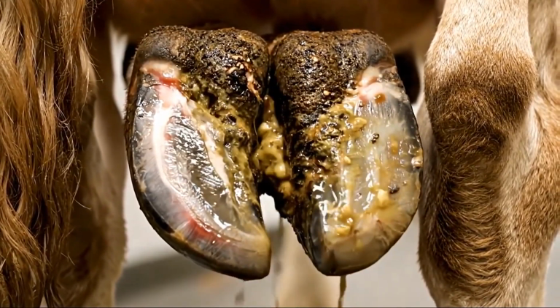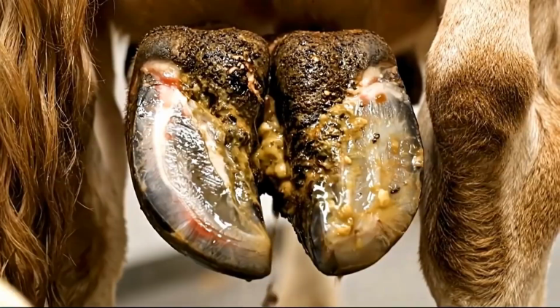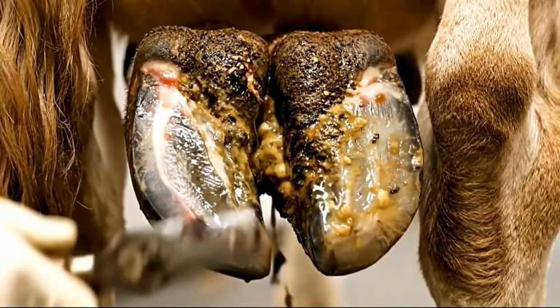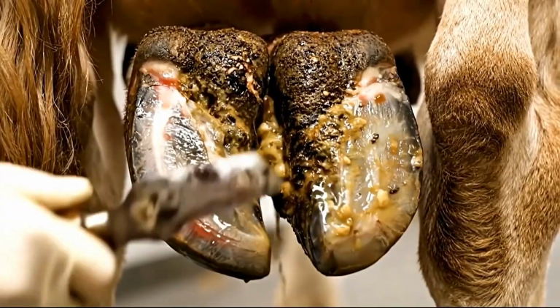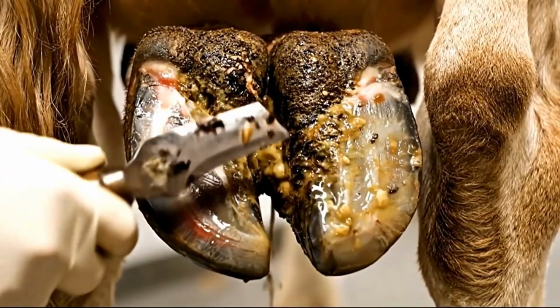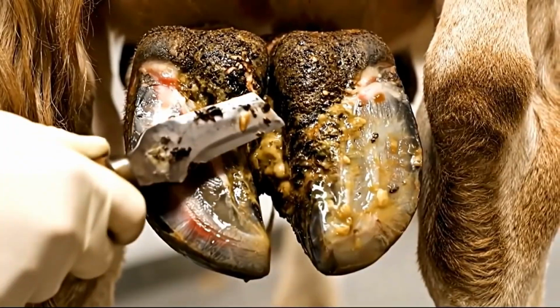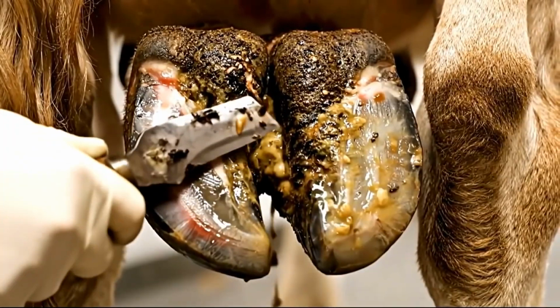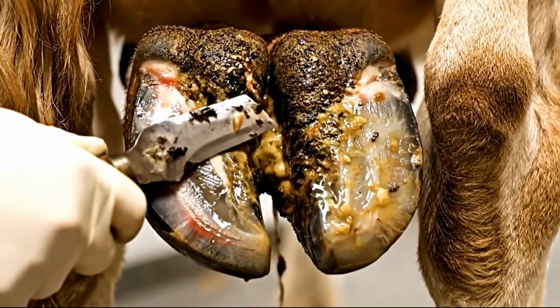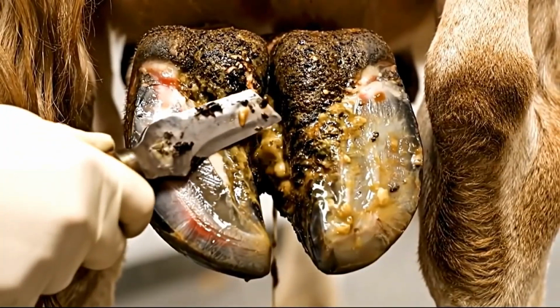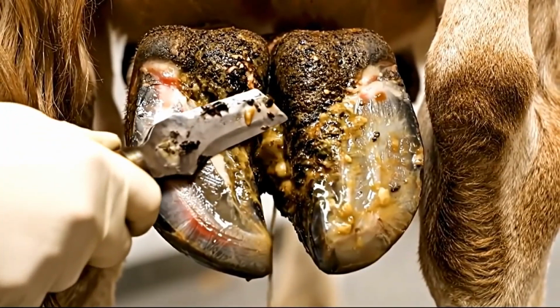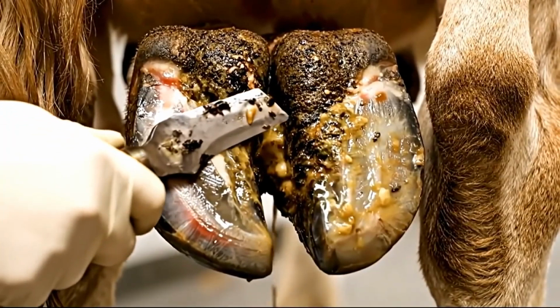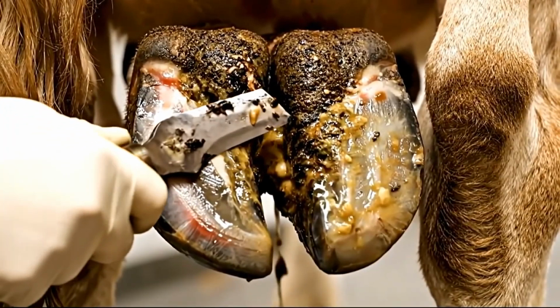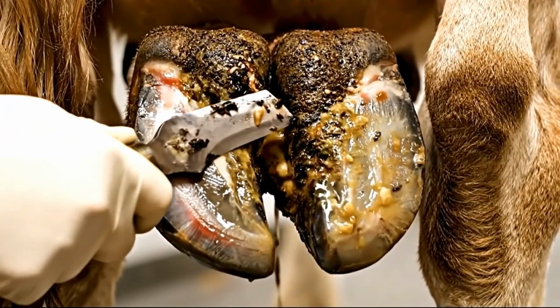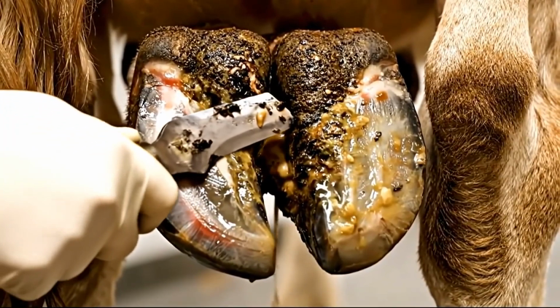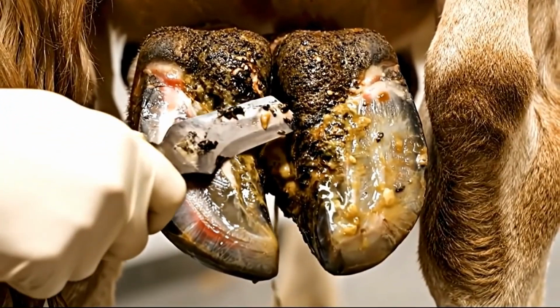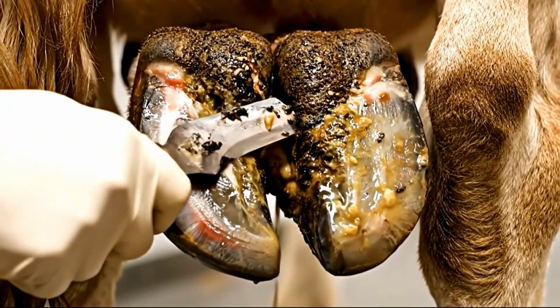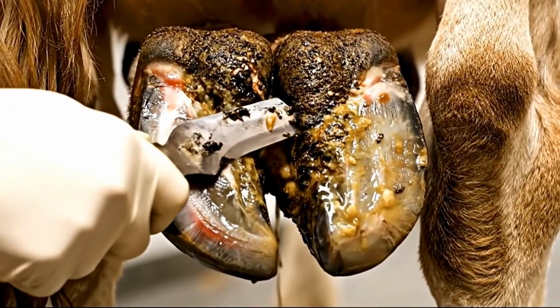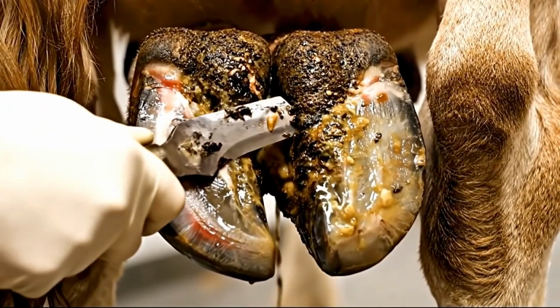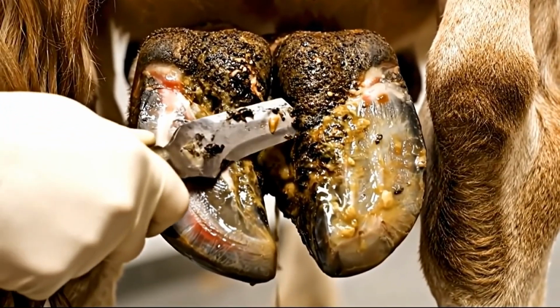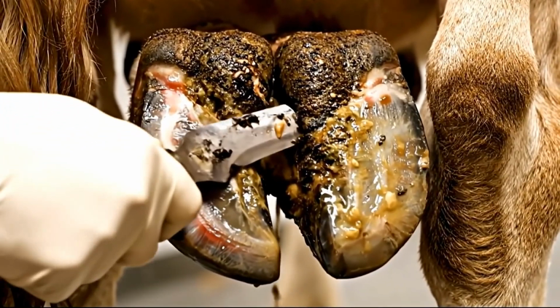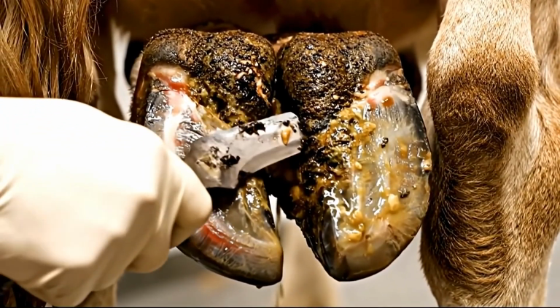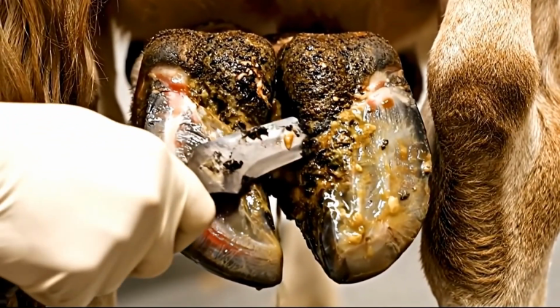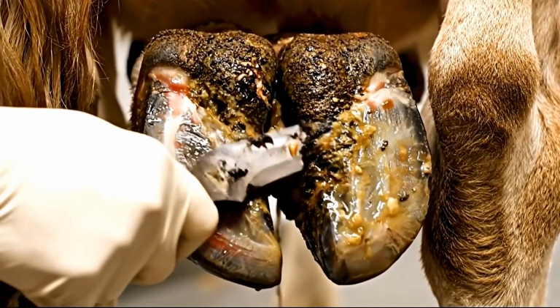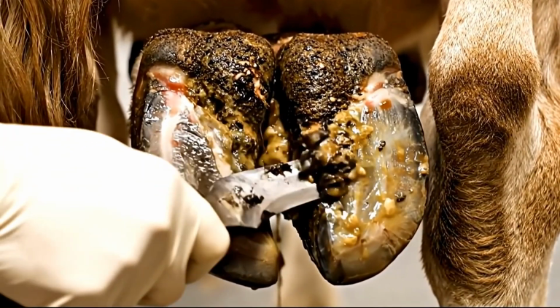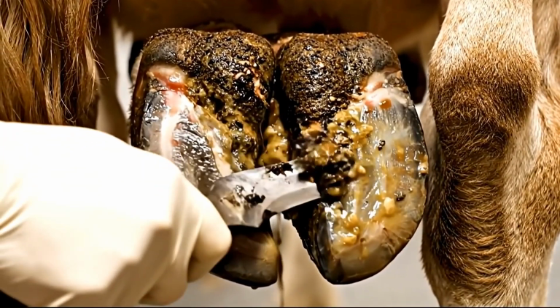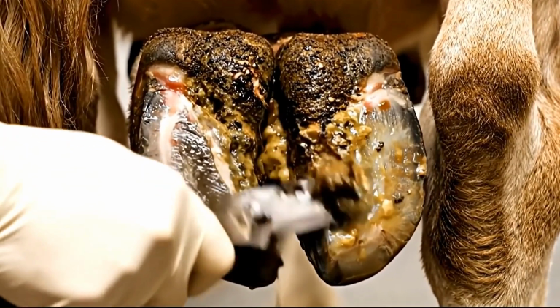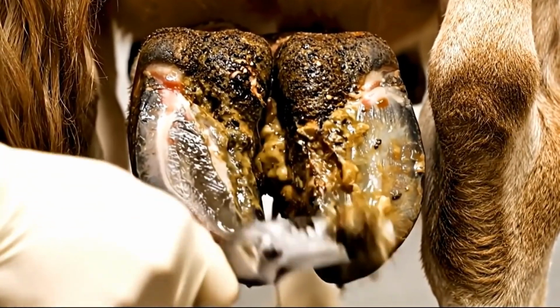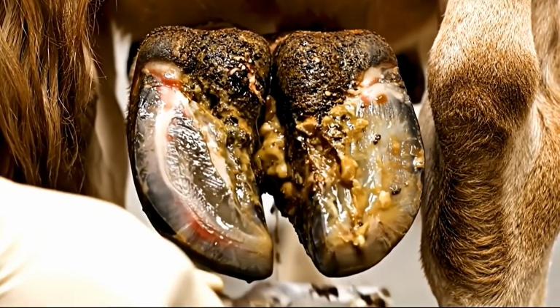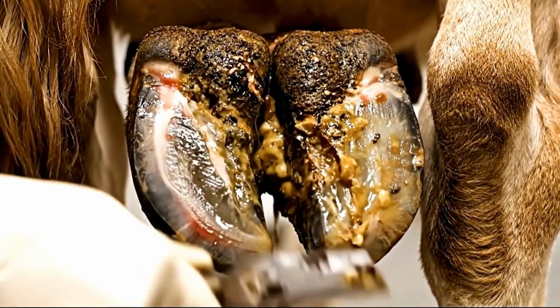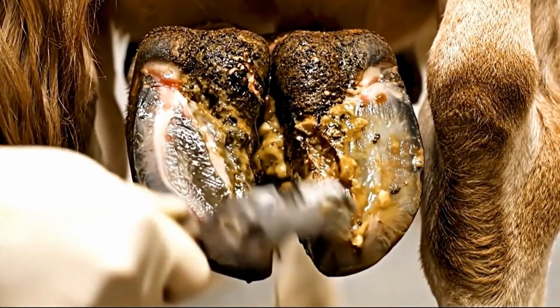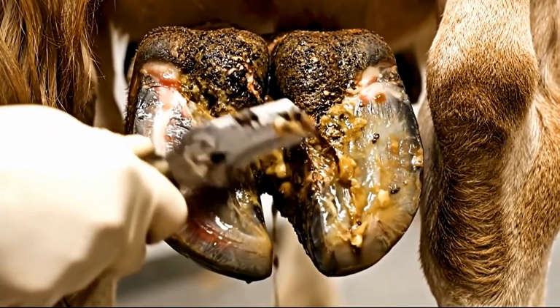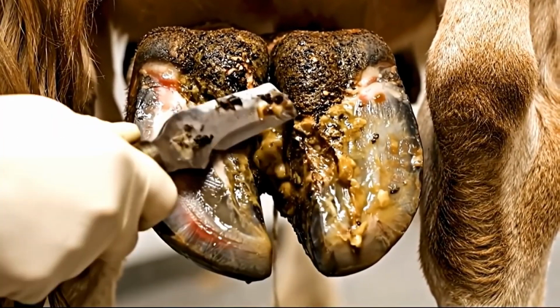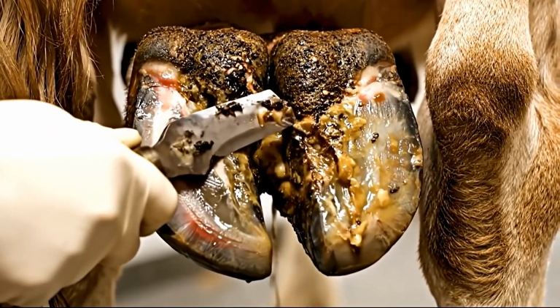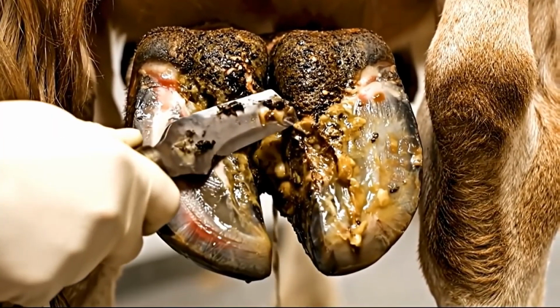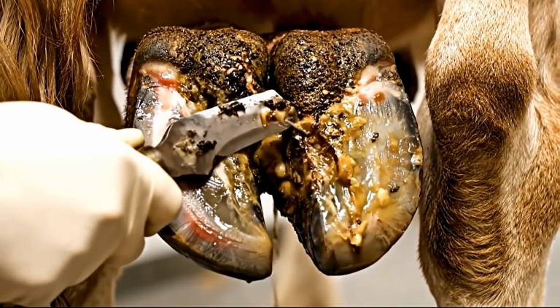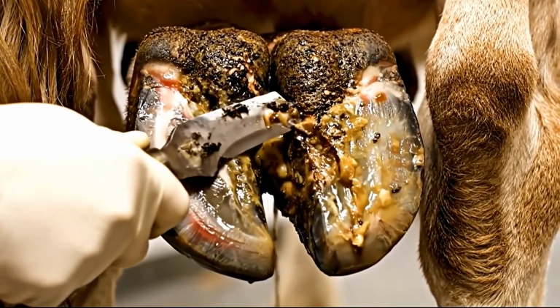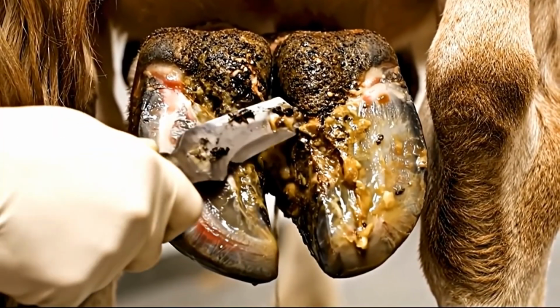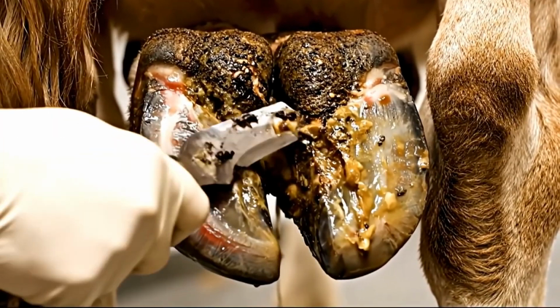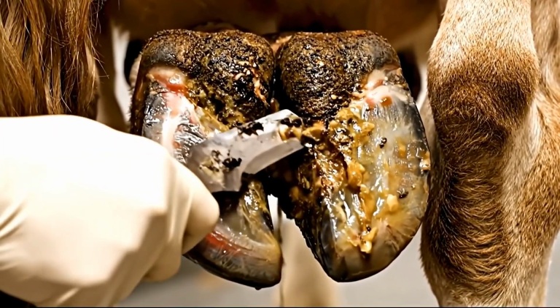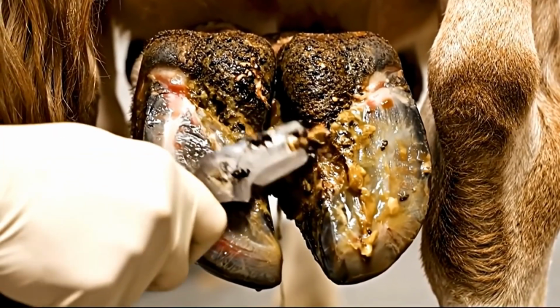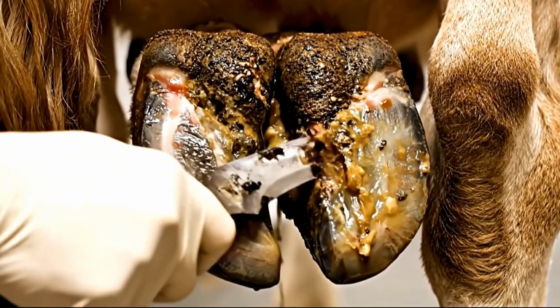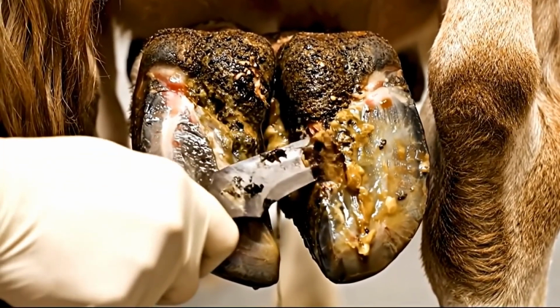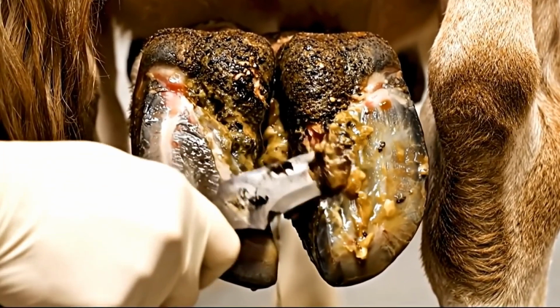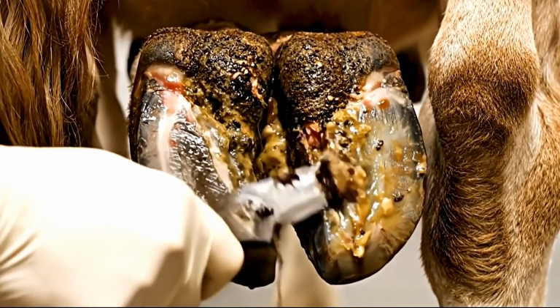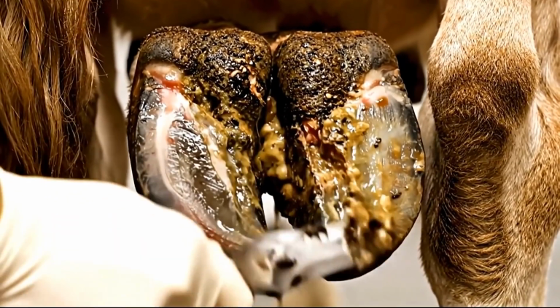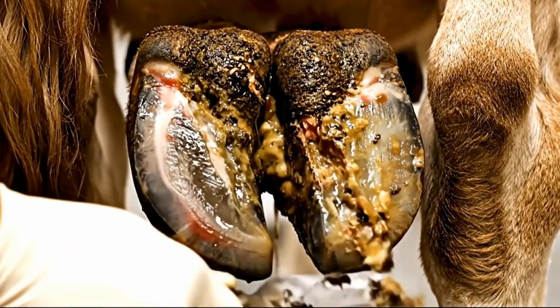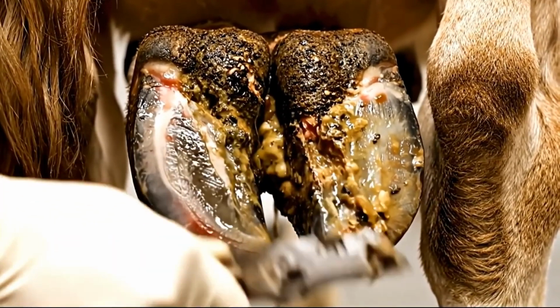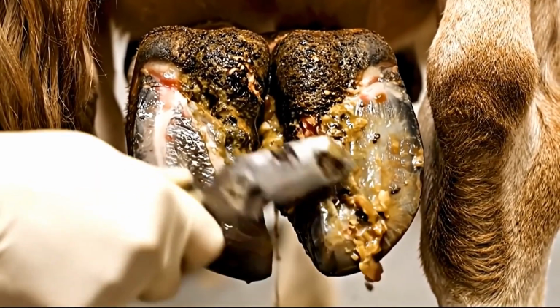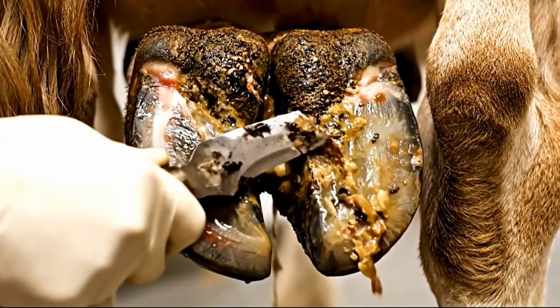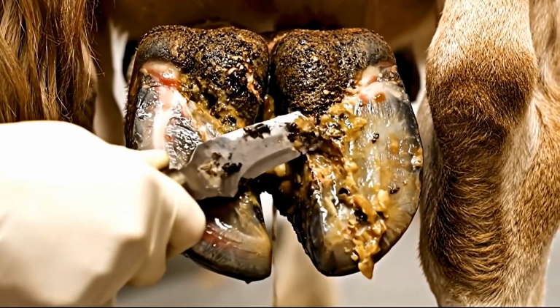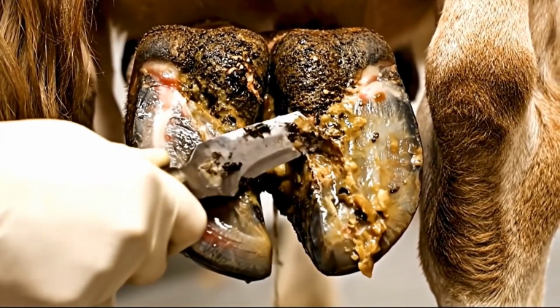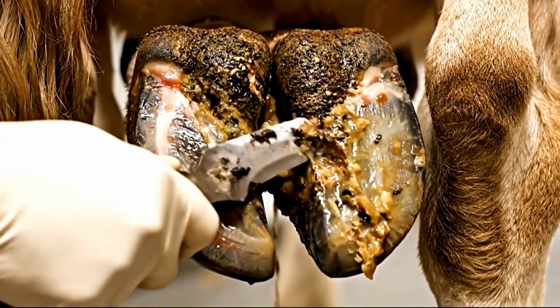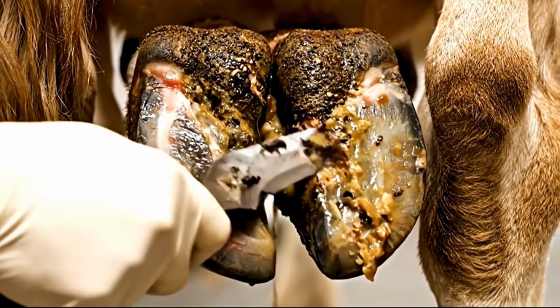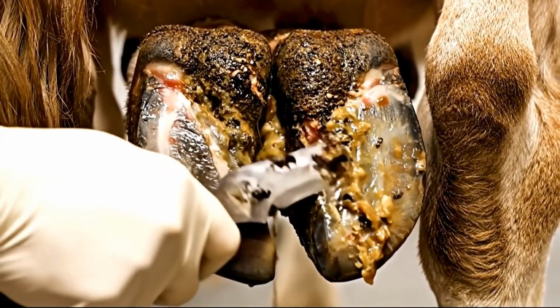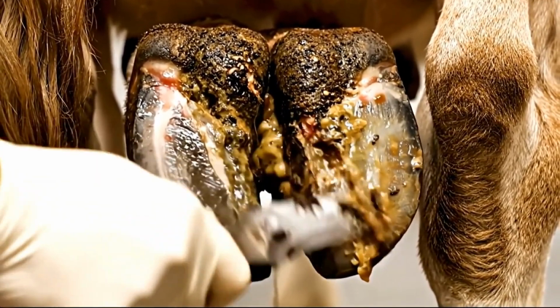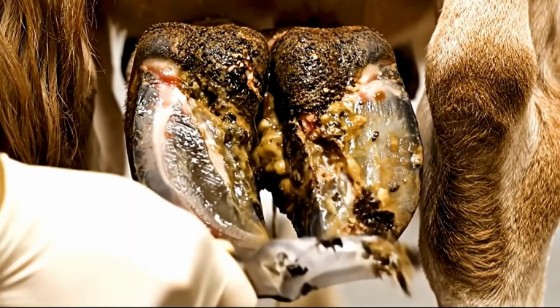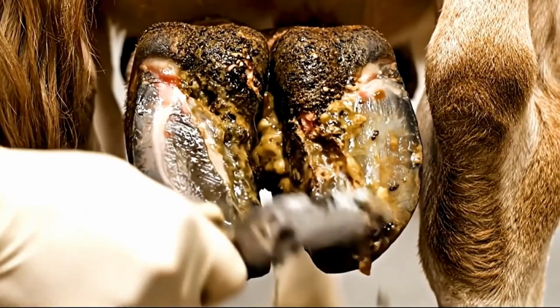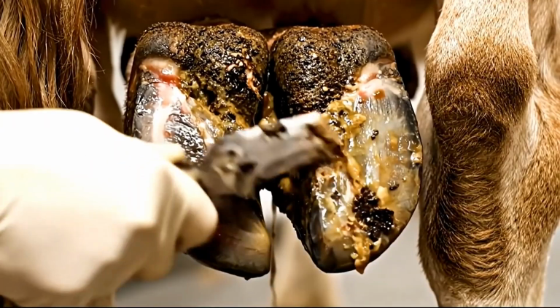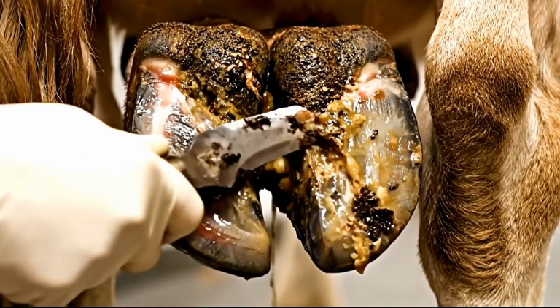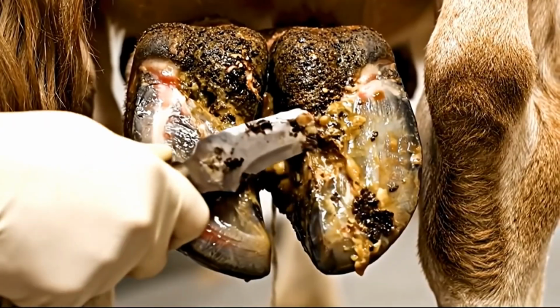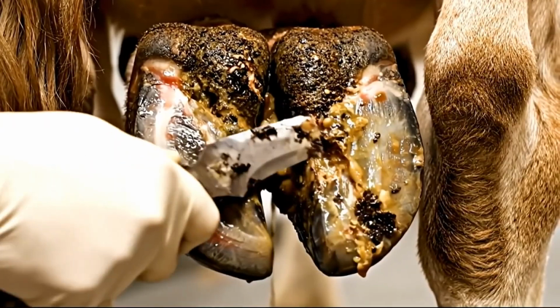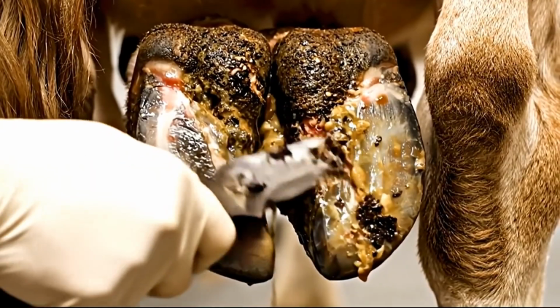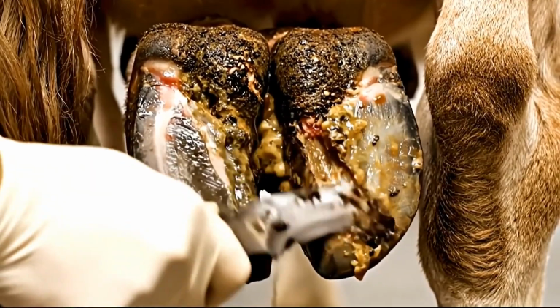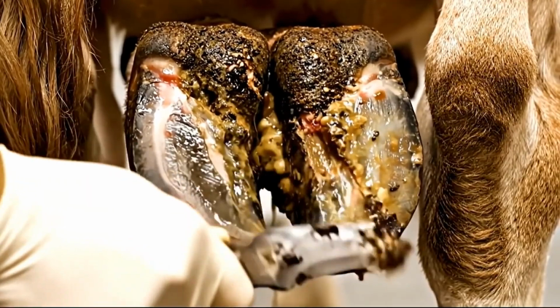Accessing the deepest infection pockets — this cavity has hidden chambers filled with even more contamination.